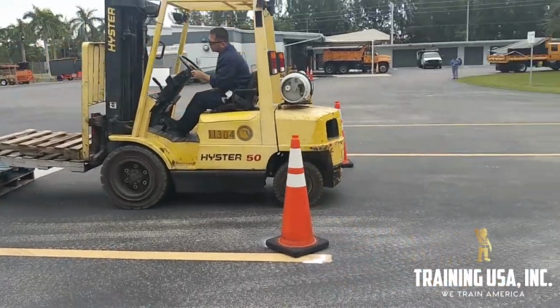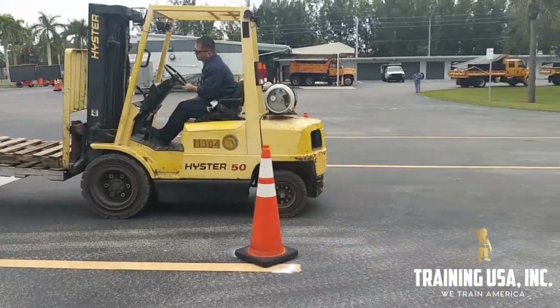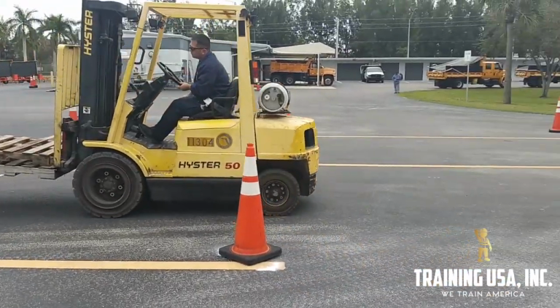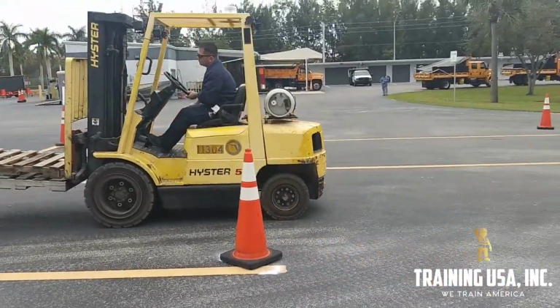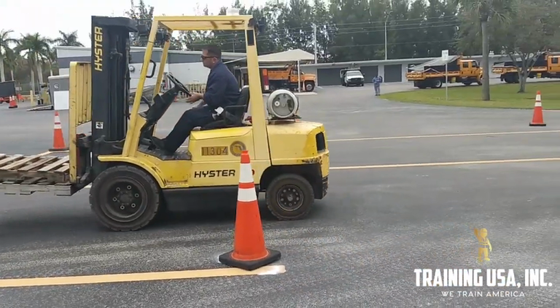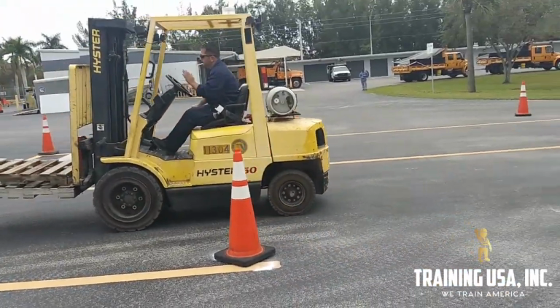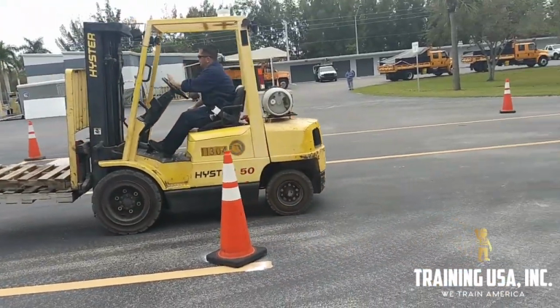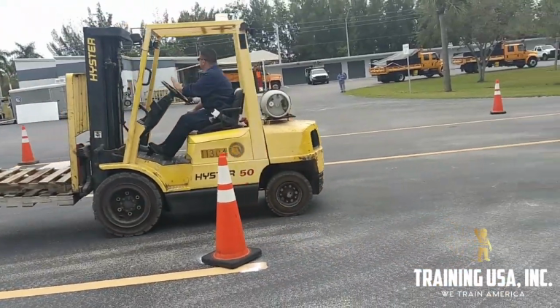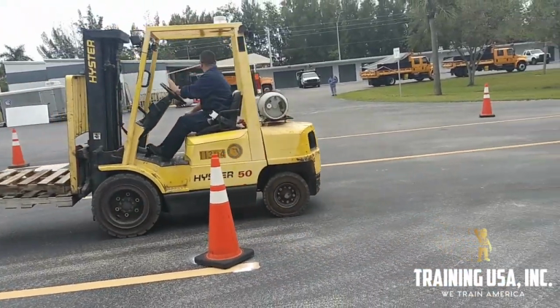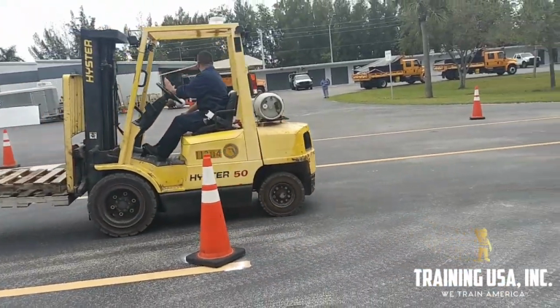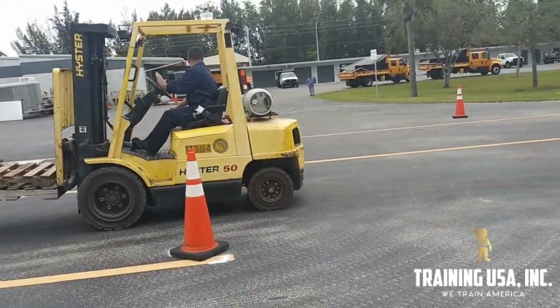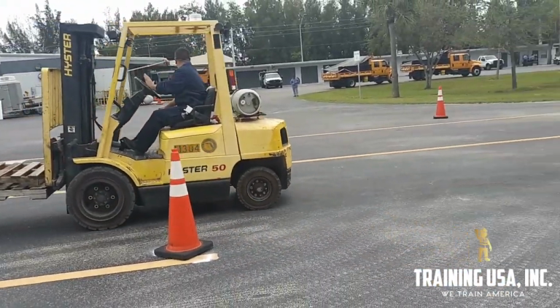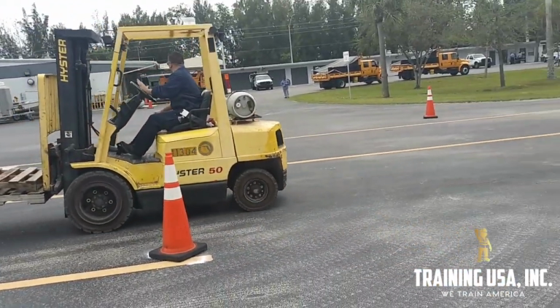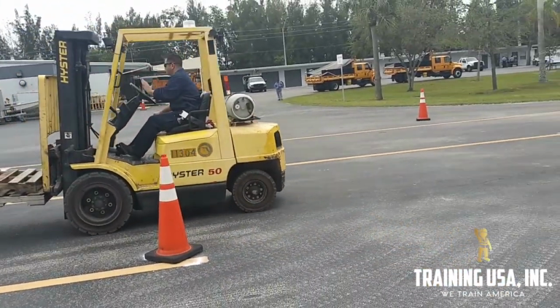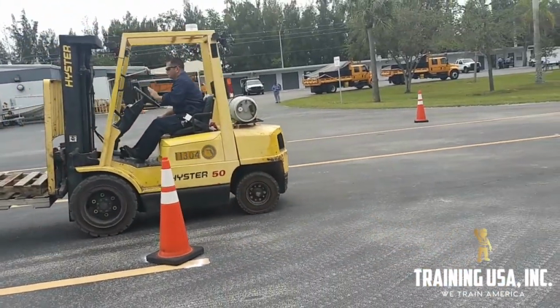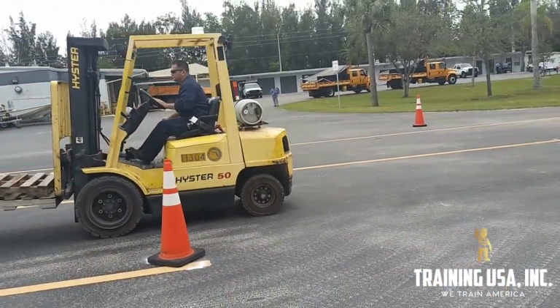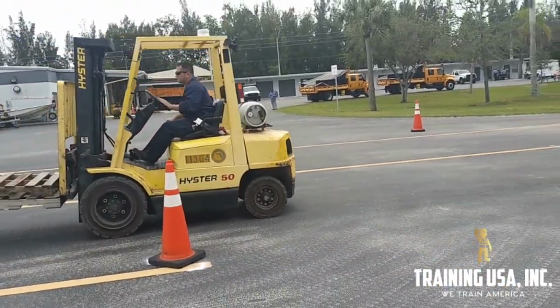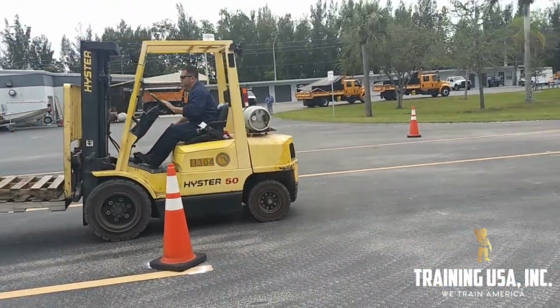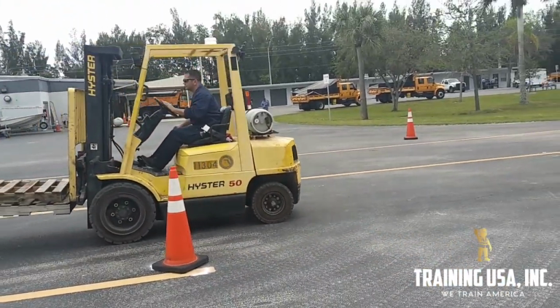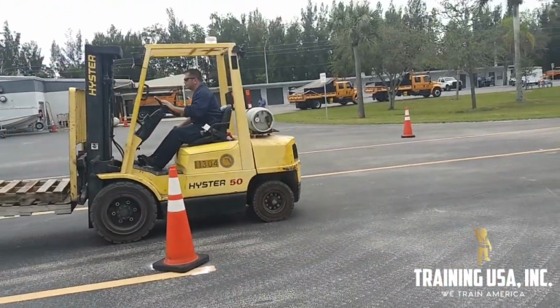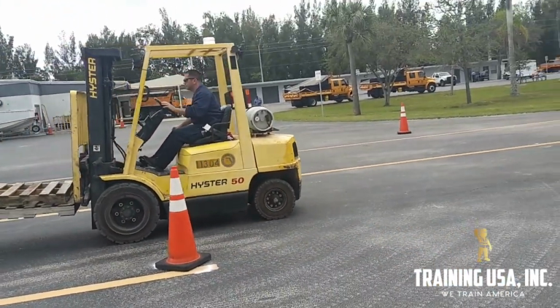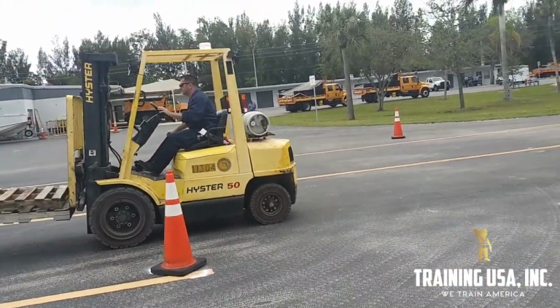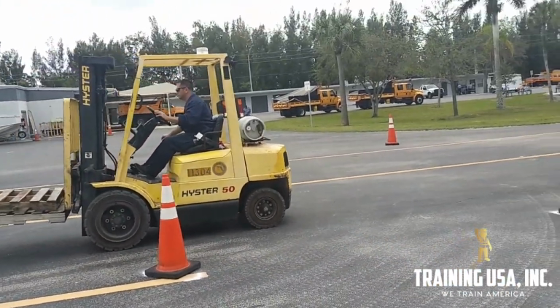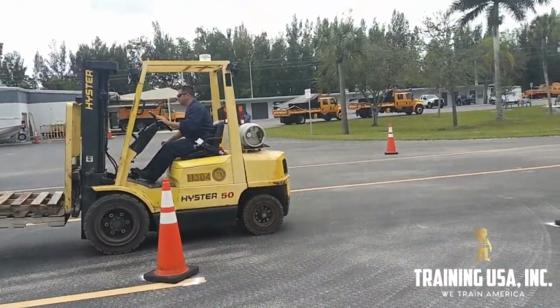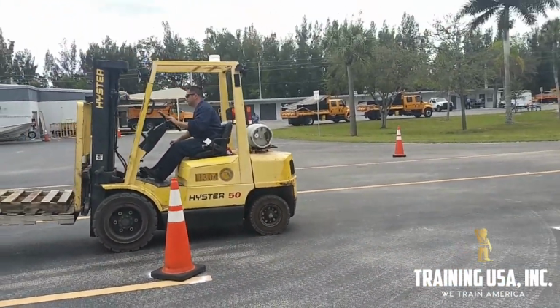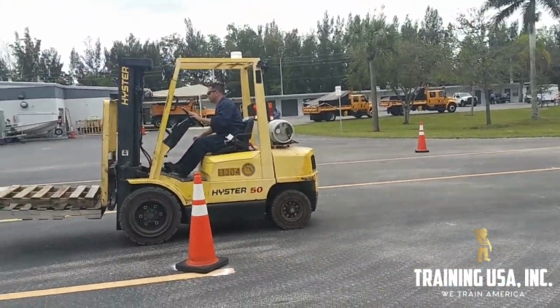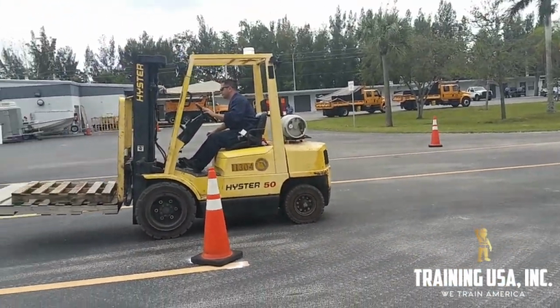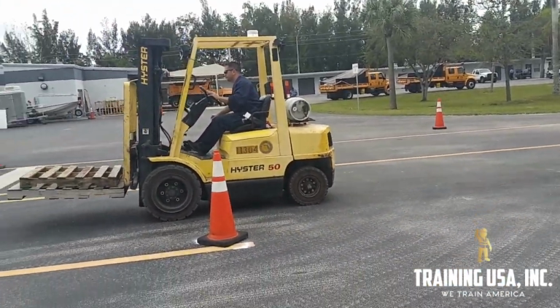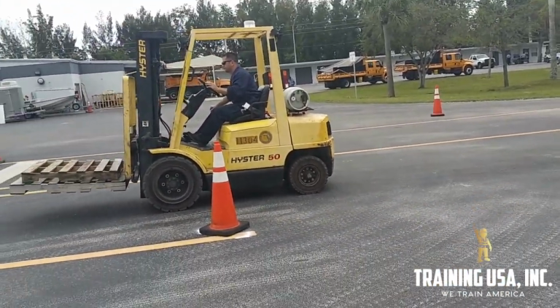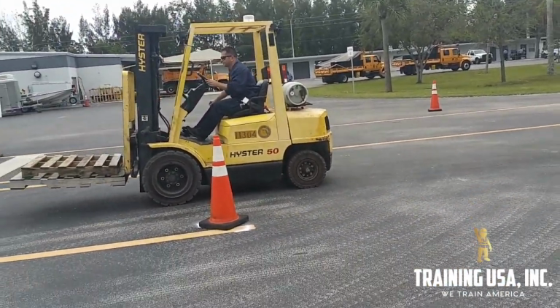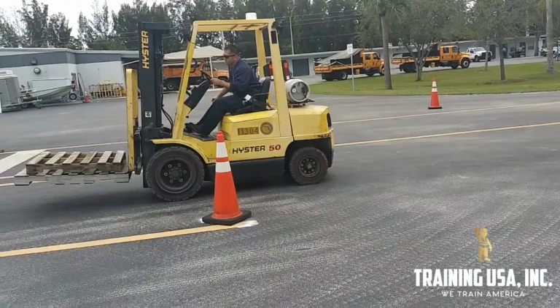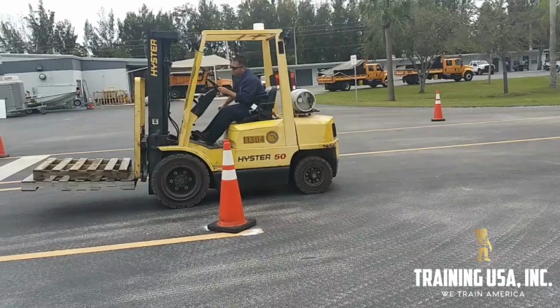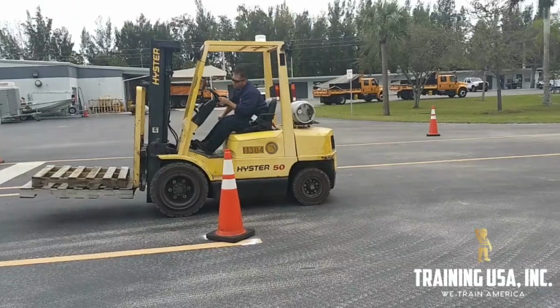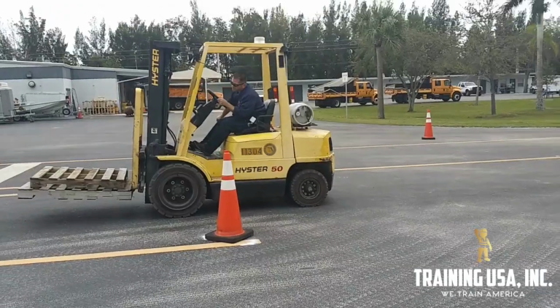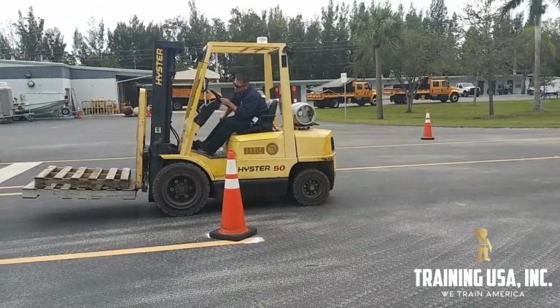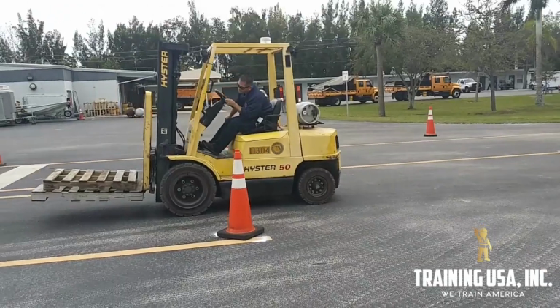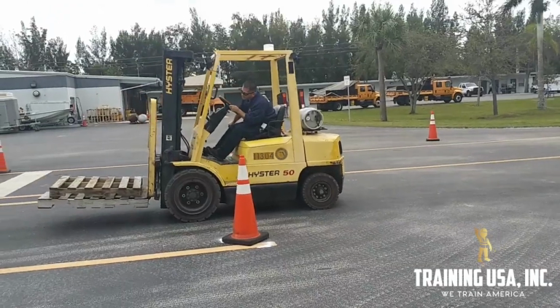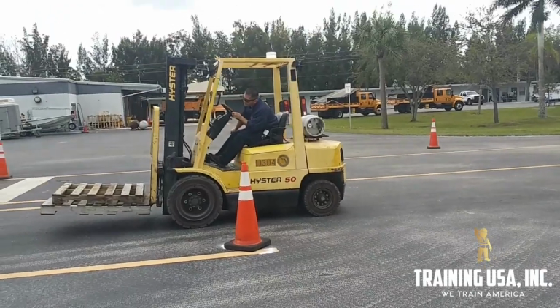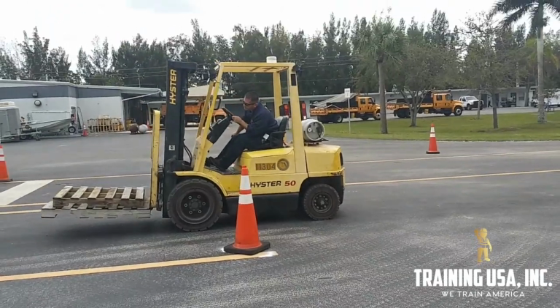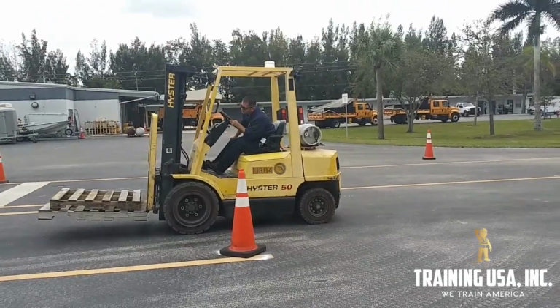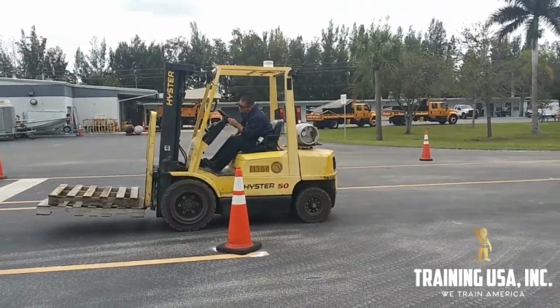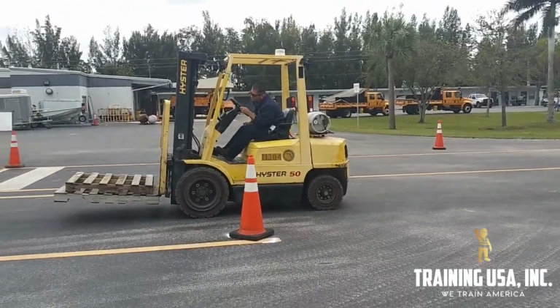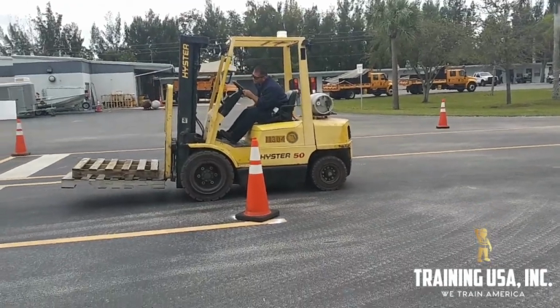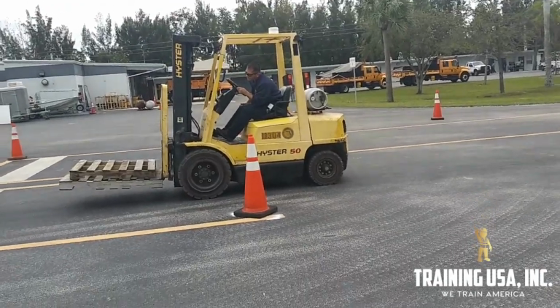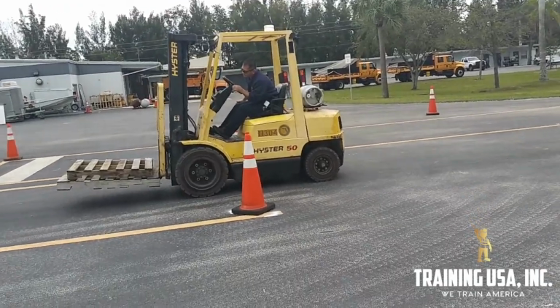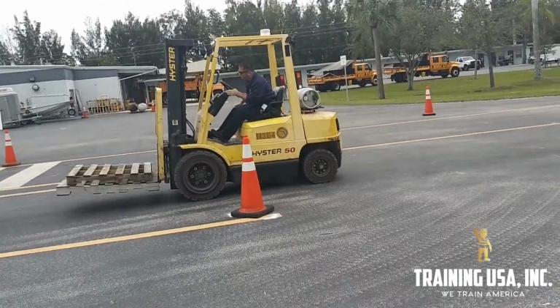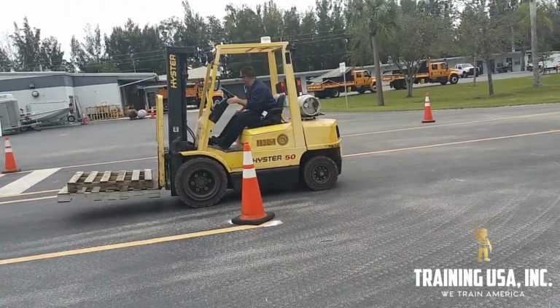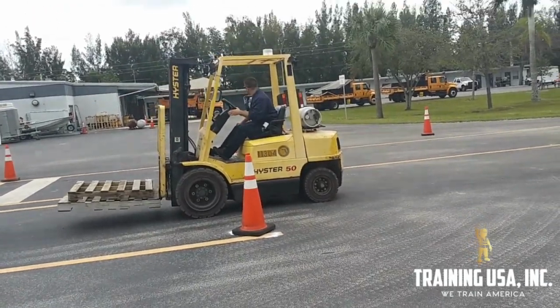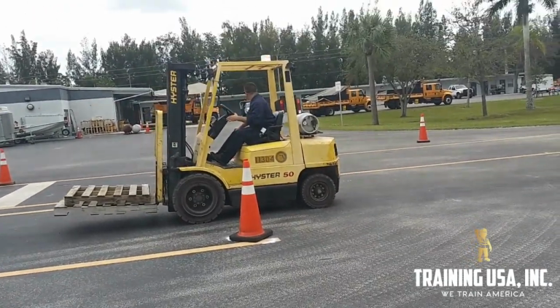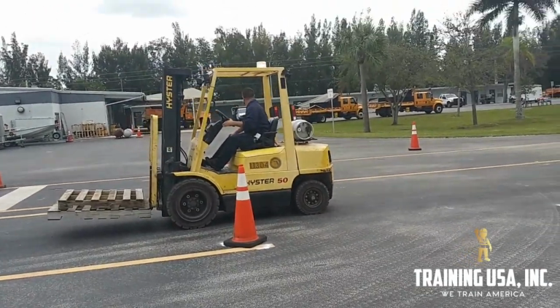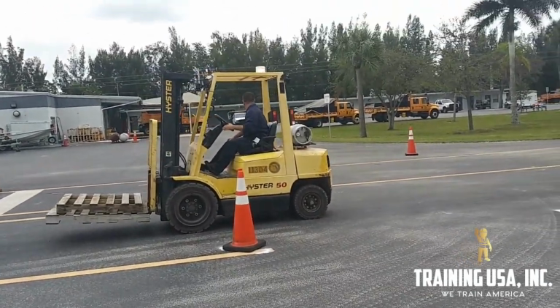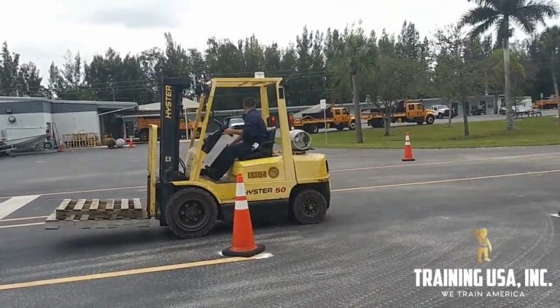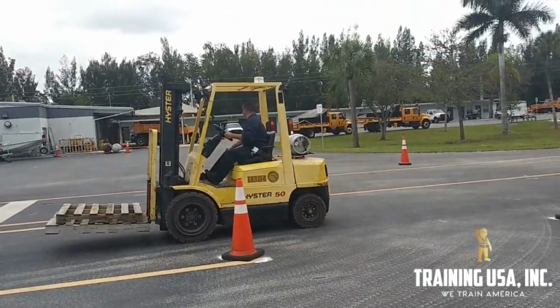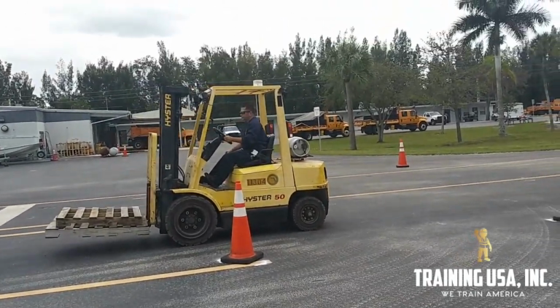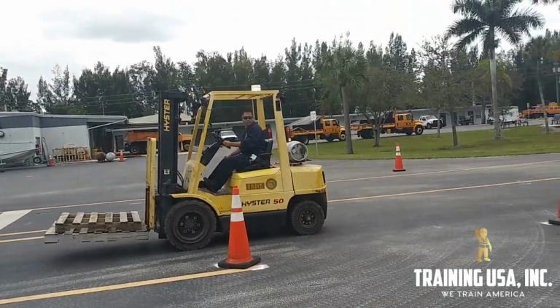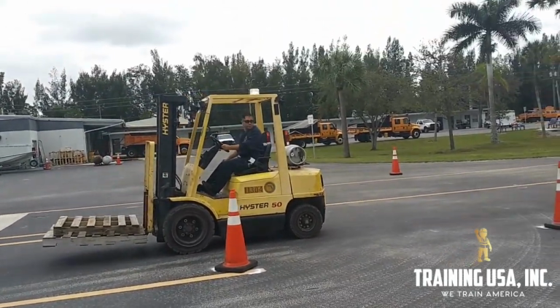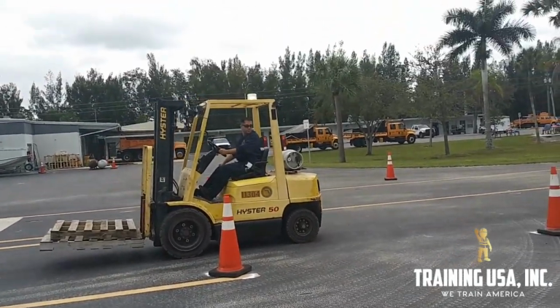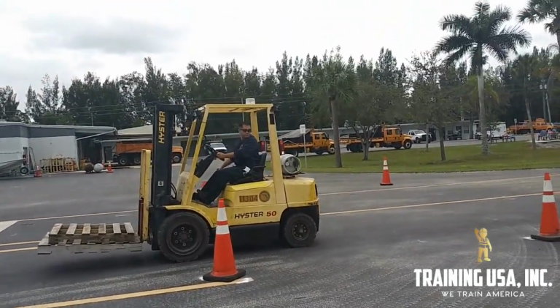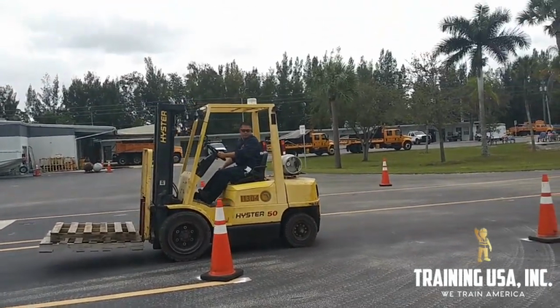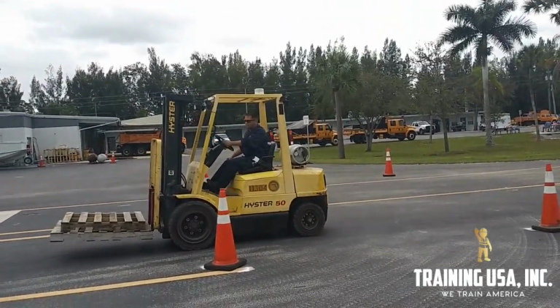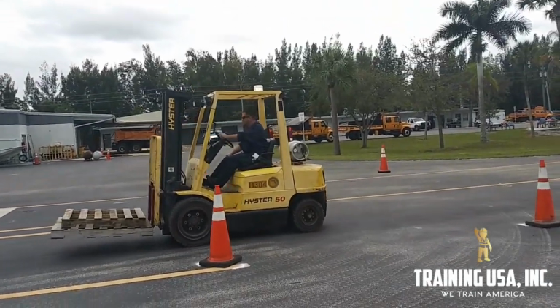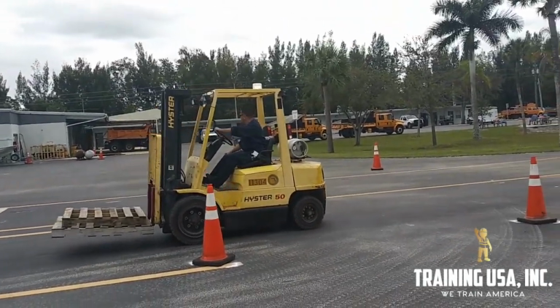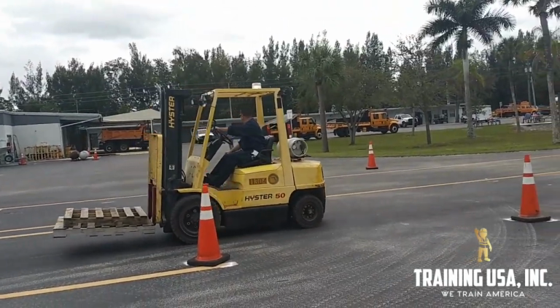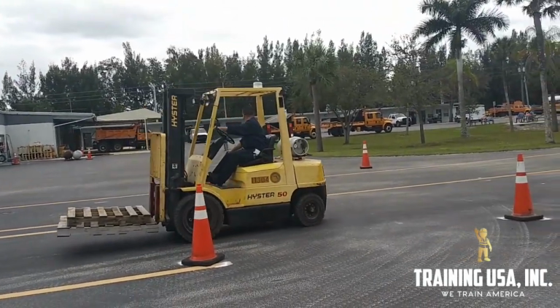Since he went through the first part backwards, now he gets to go forward through the second half of the obstacle course.